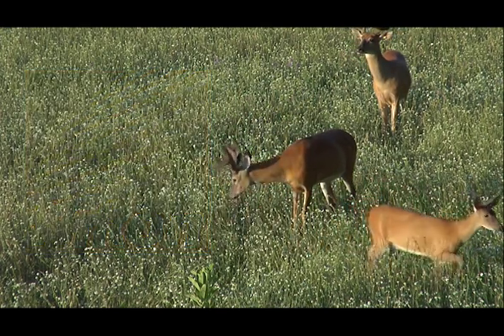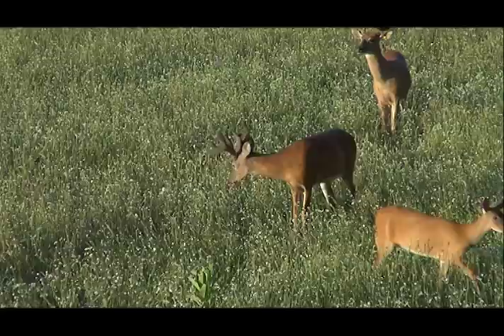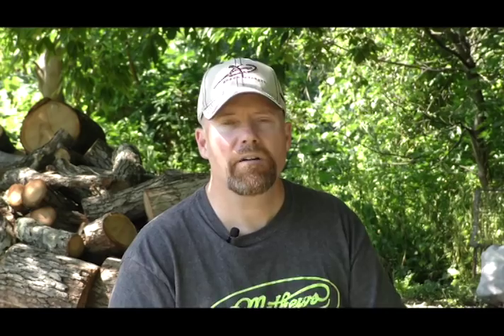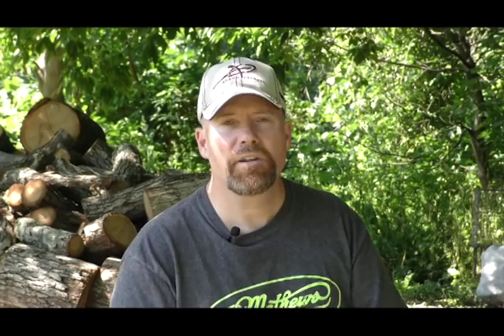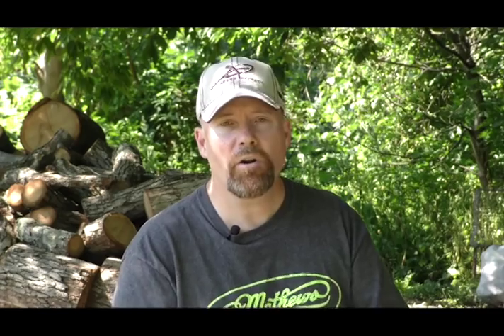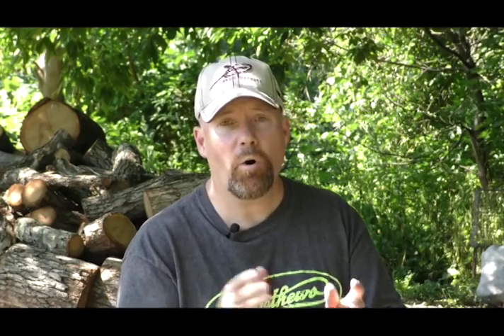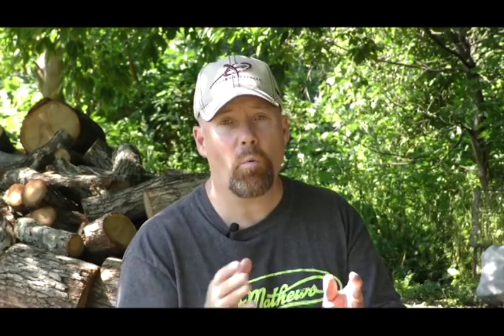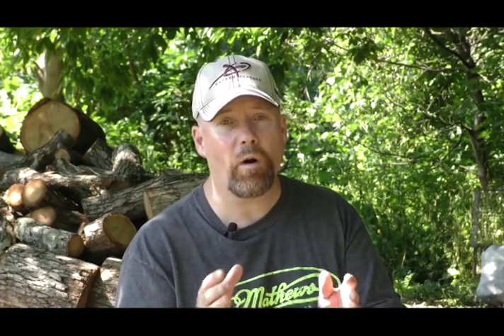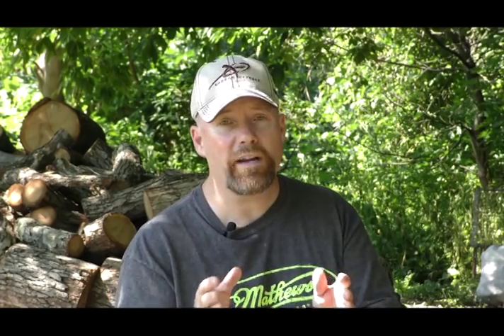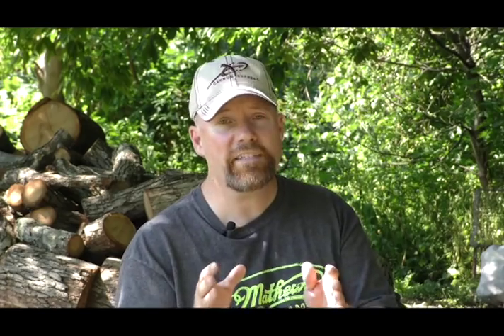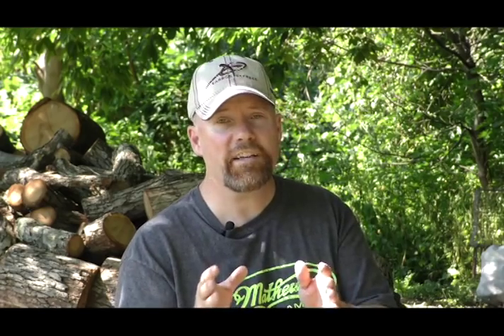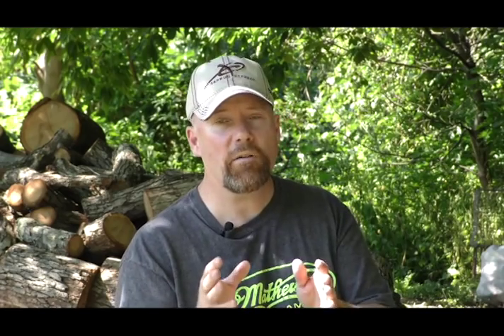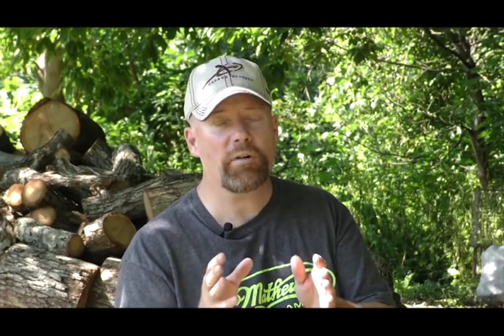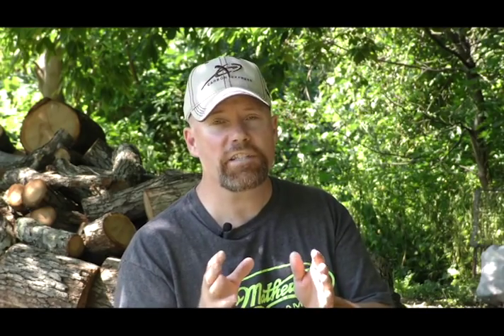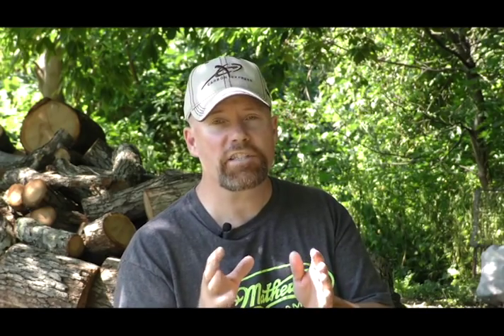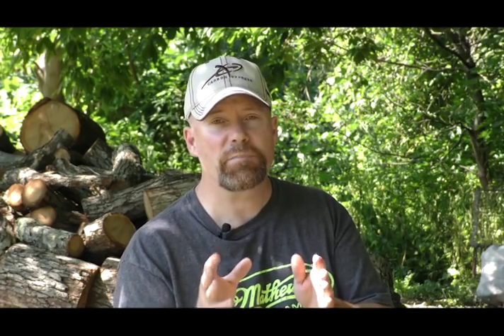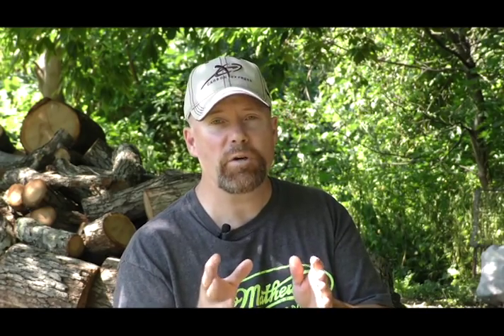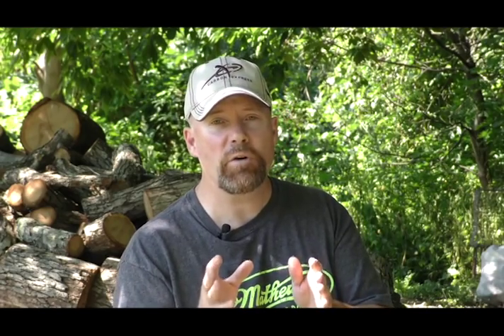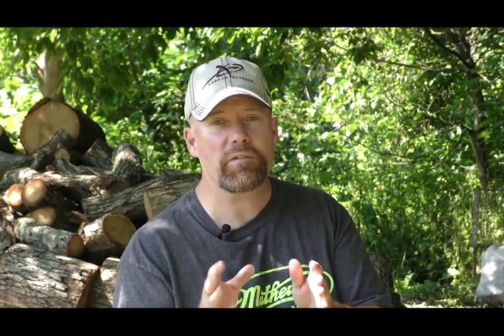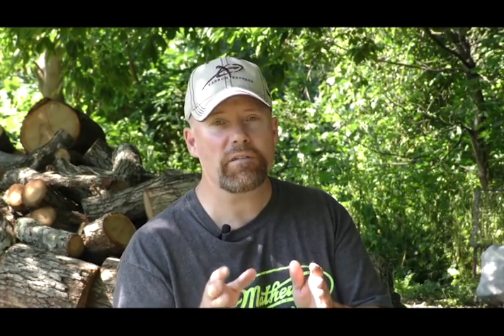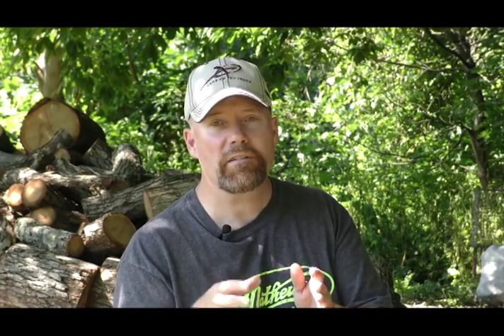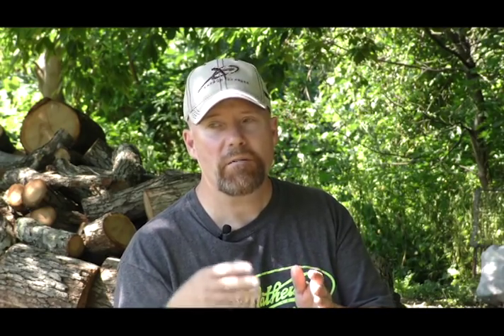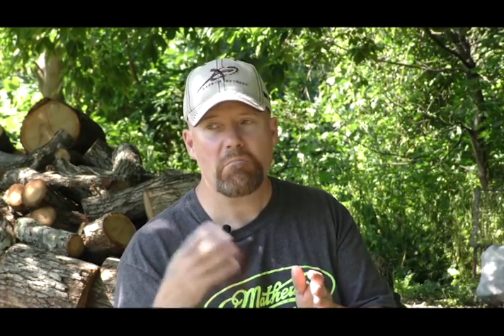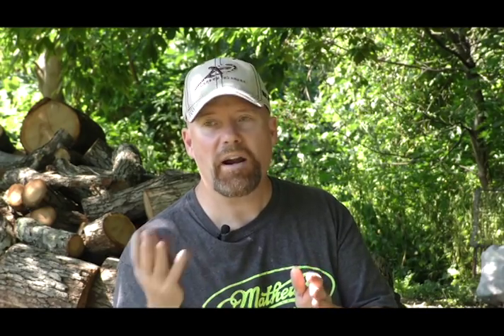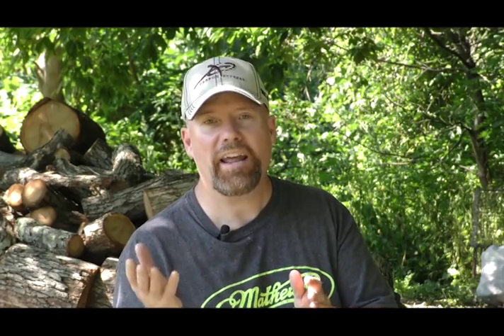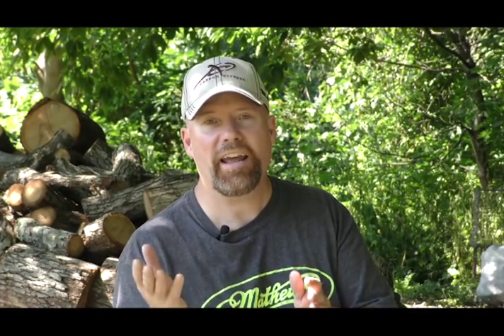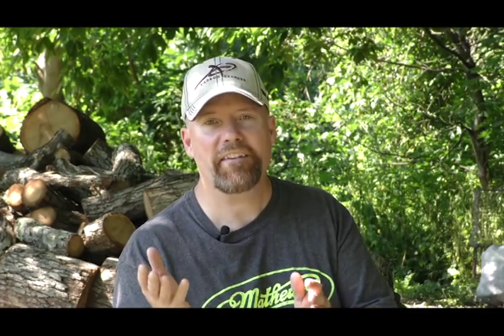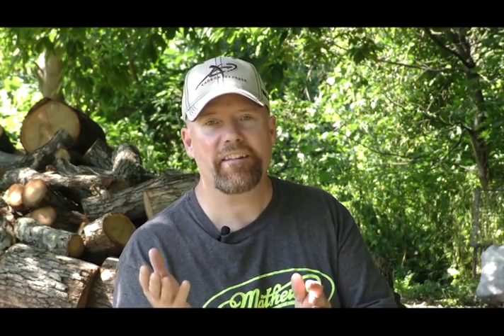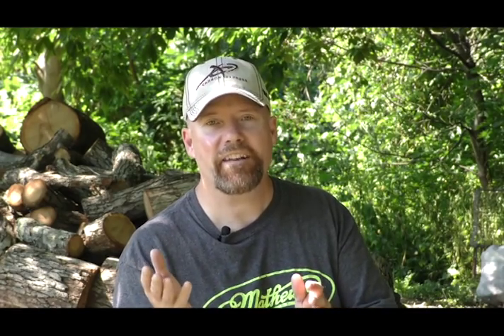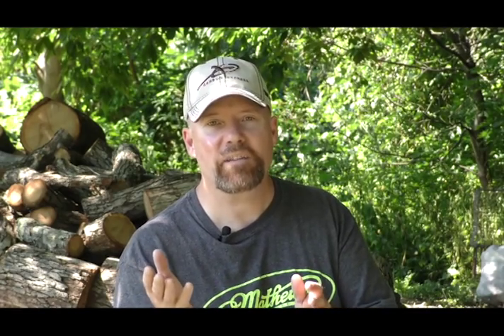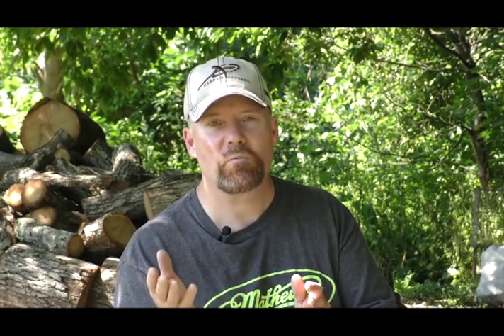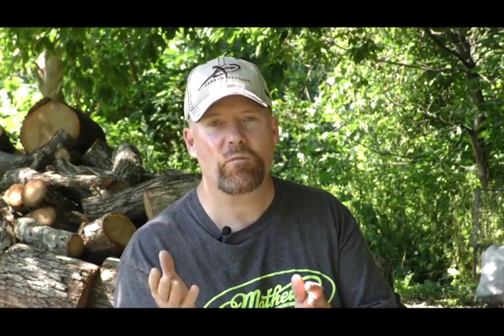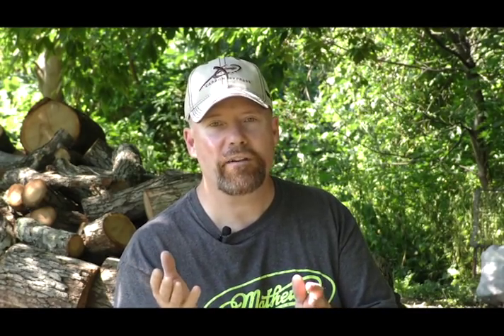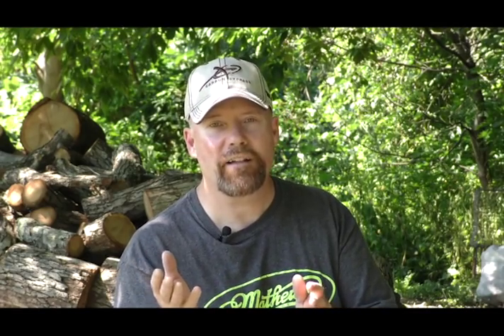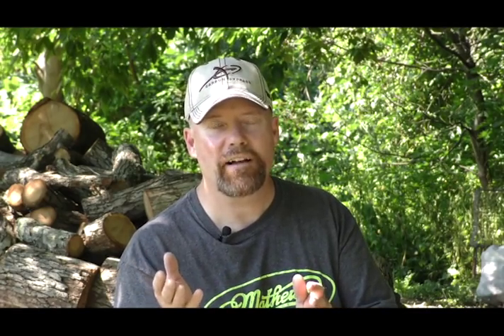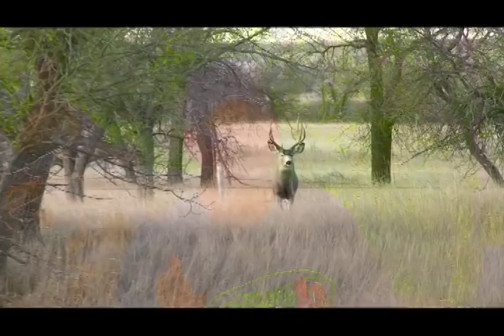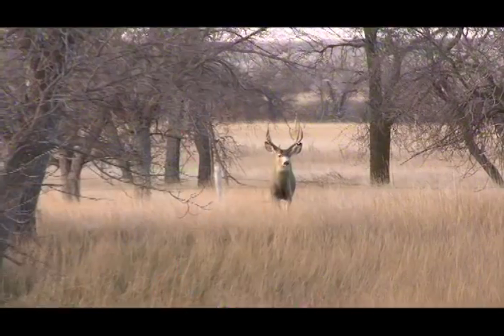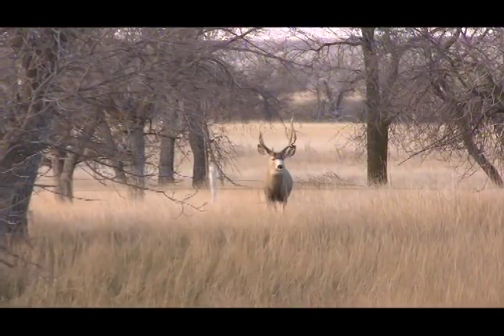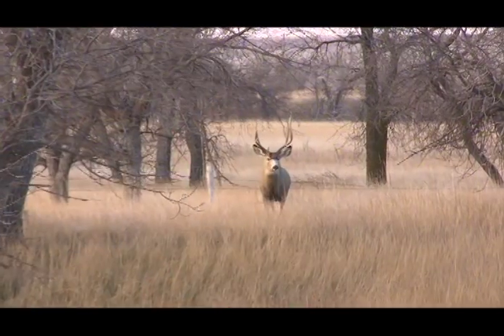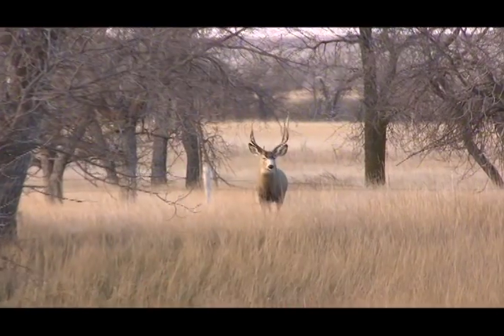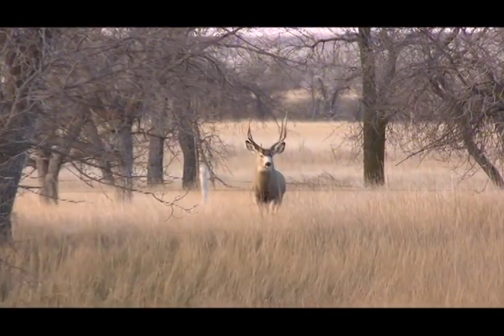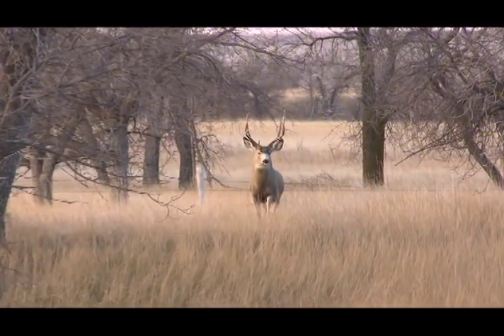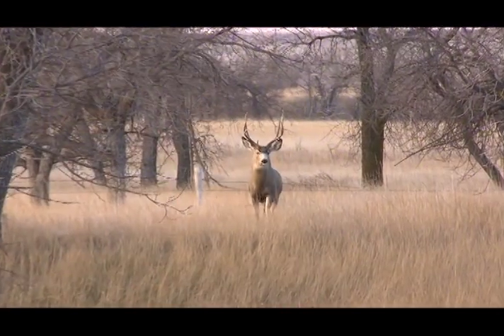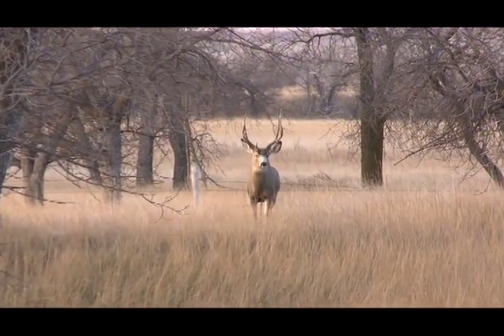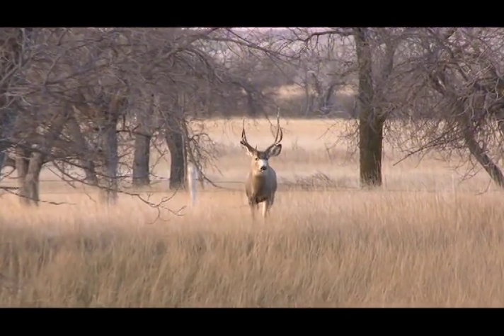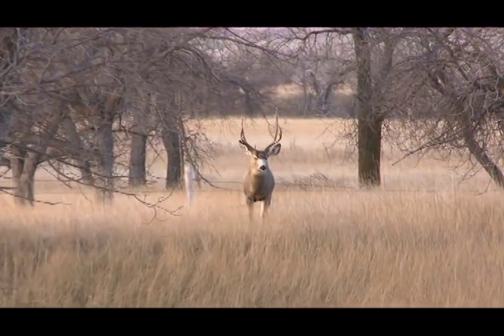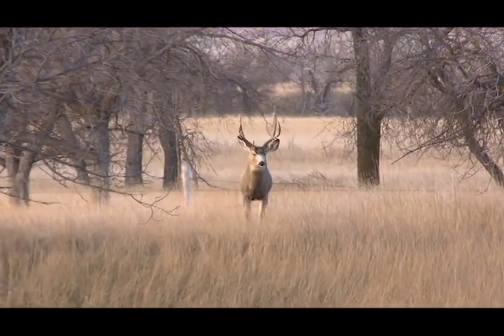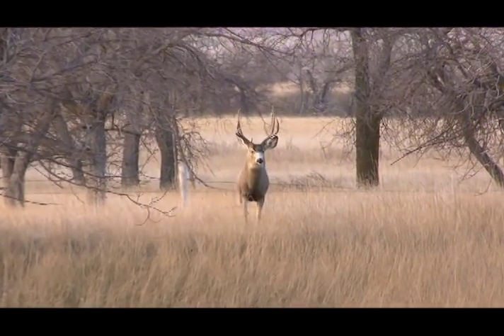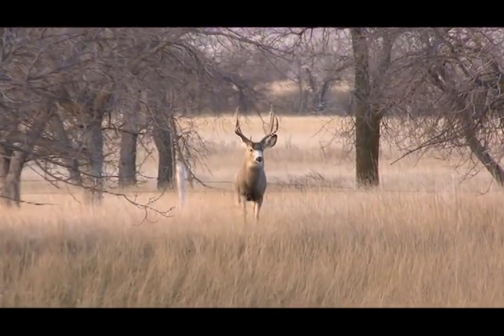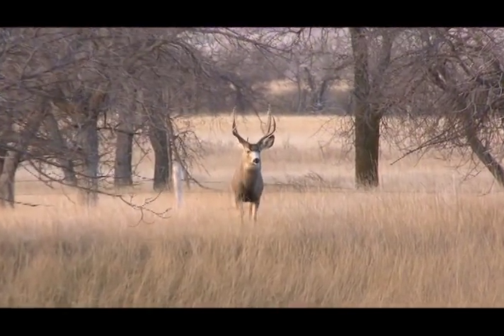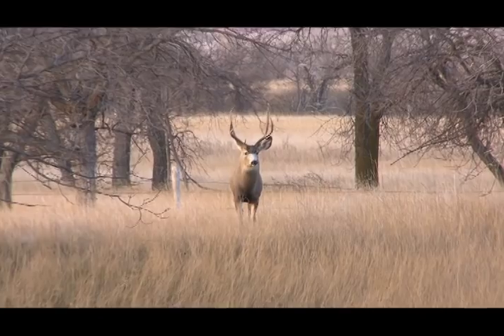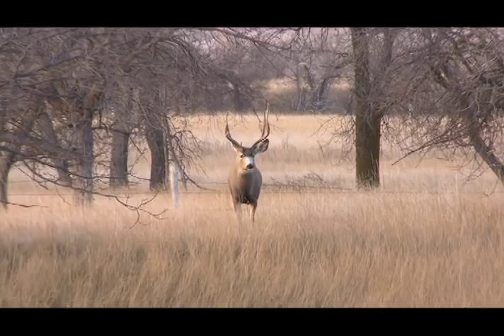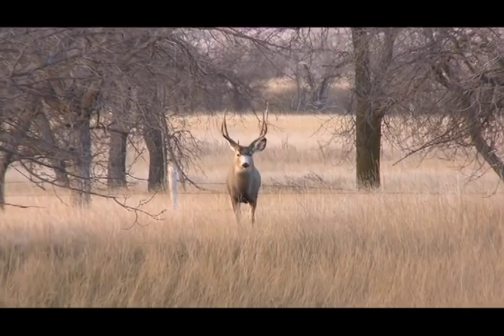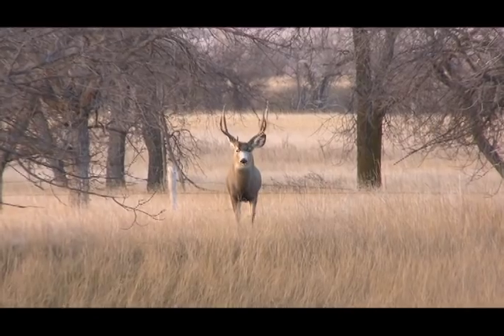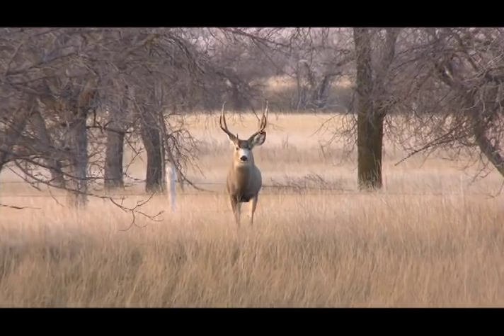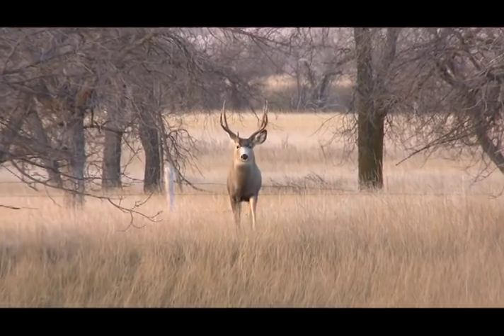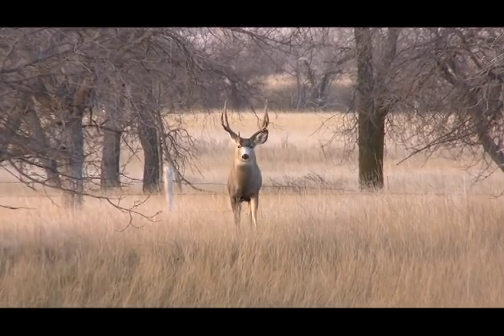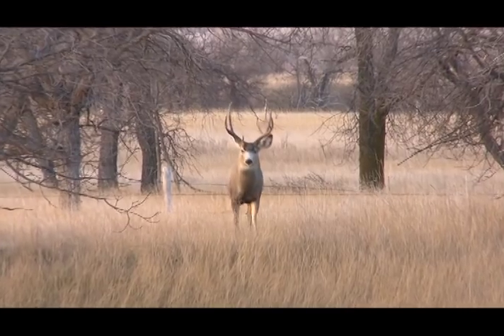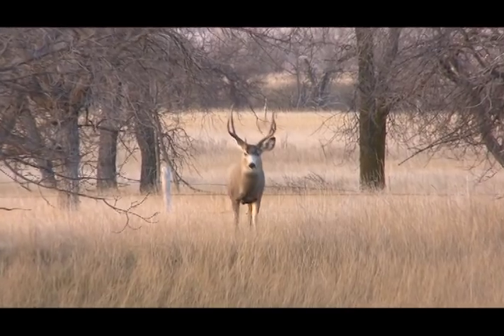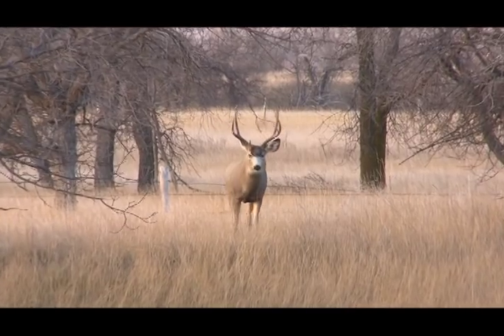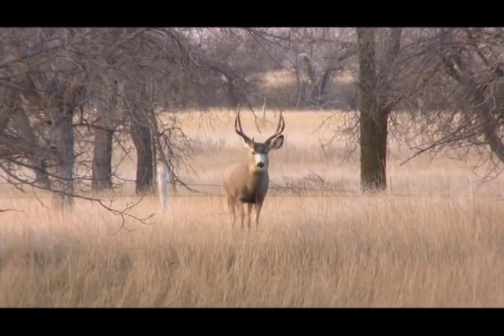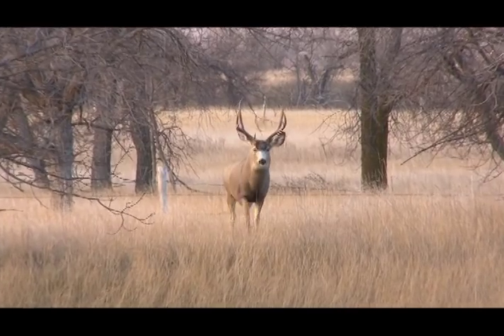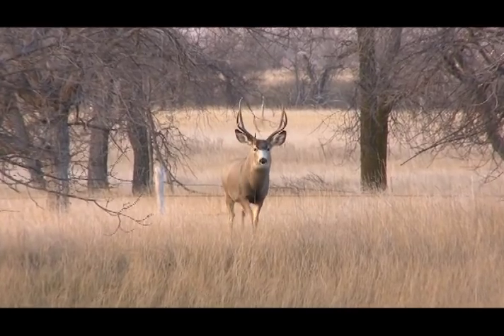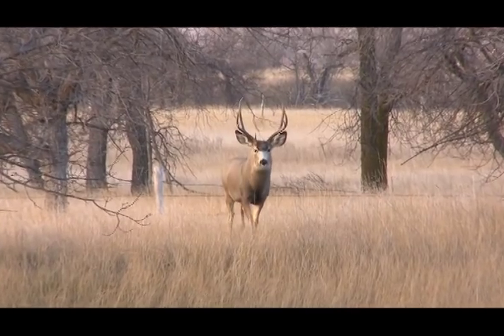You know, a whitetail when it's spooked might head to the next woodlot. A mule deer, he might head for the next zip code.